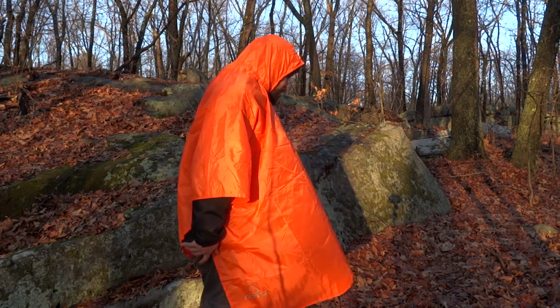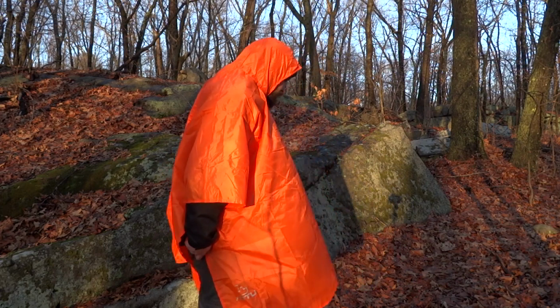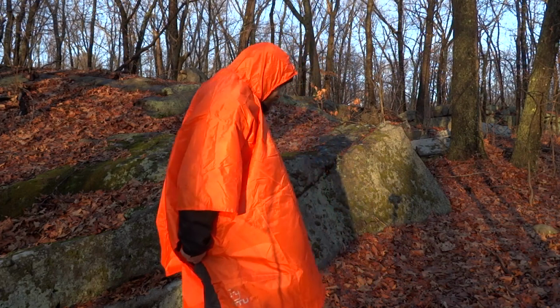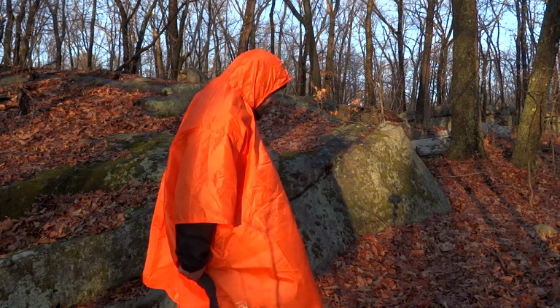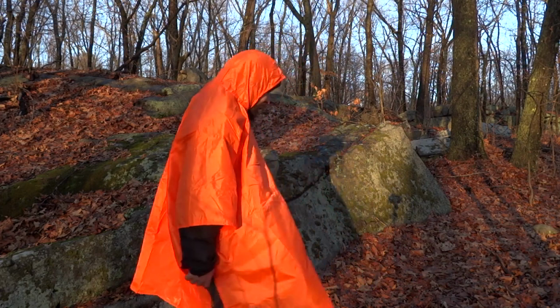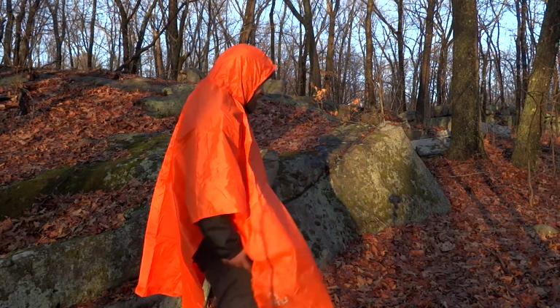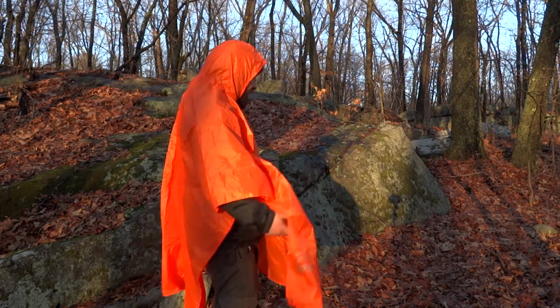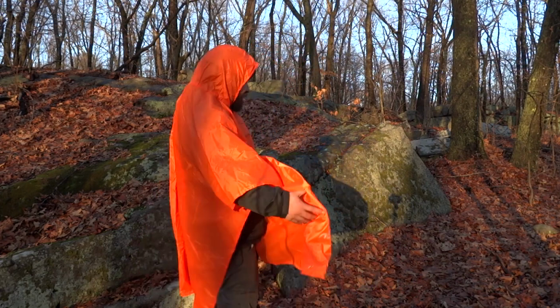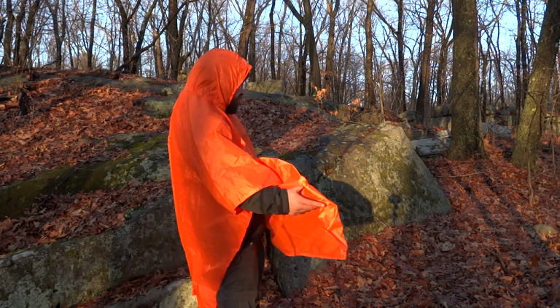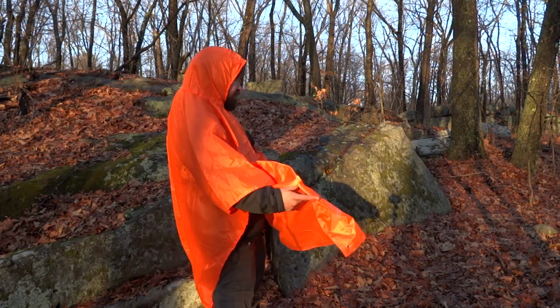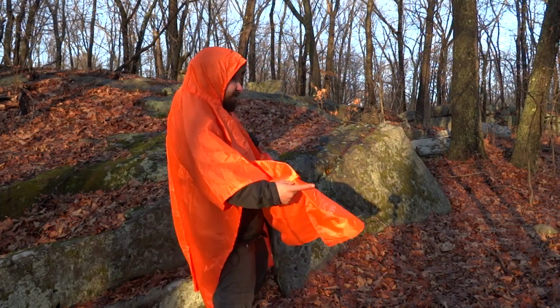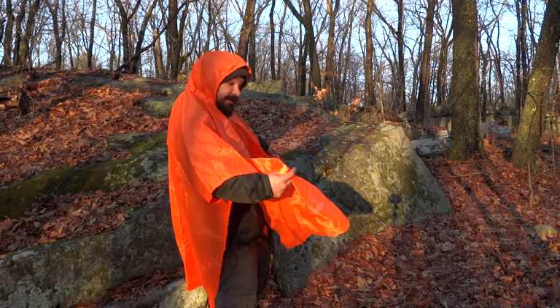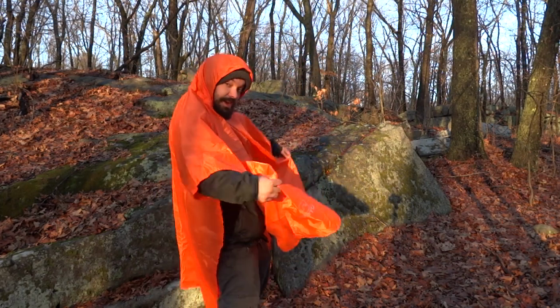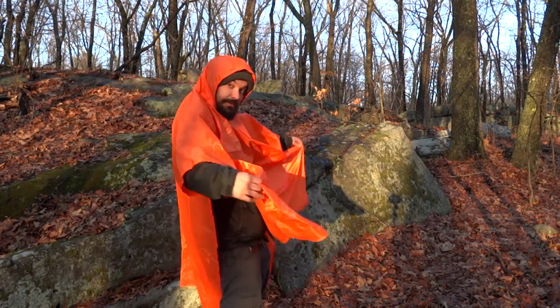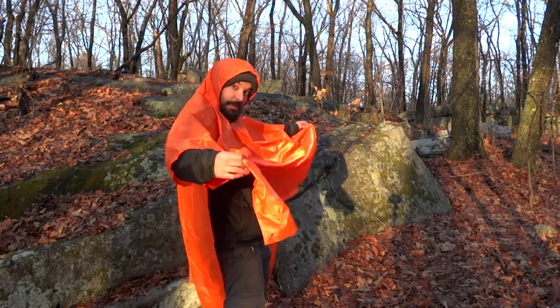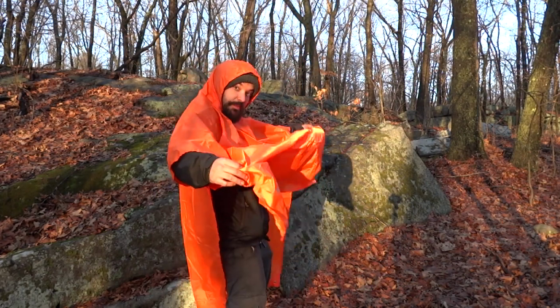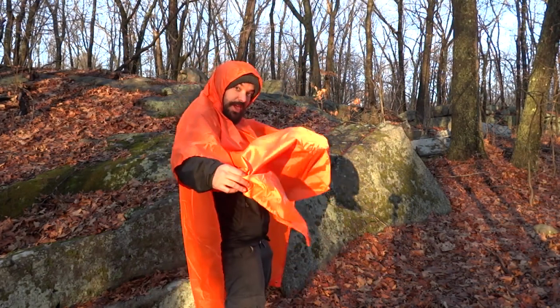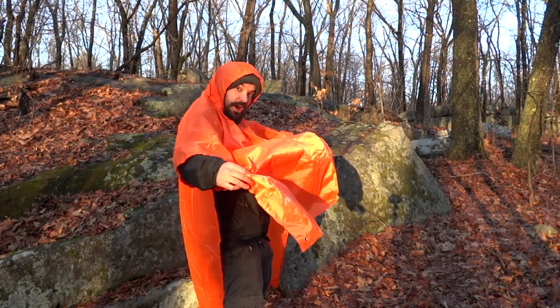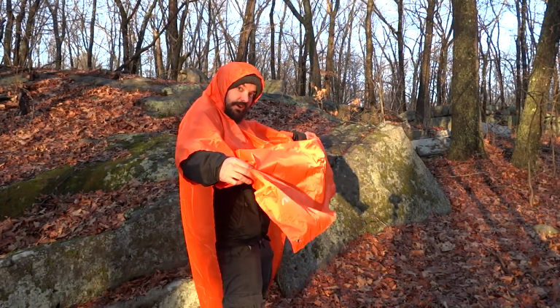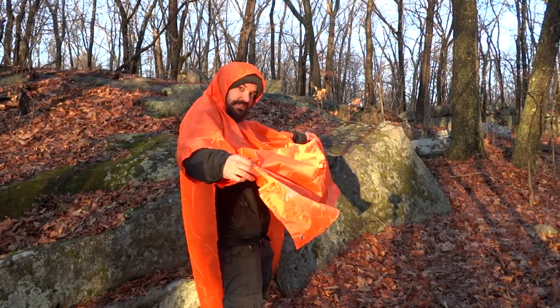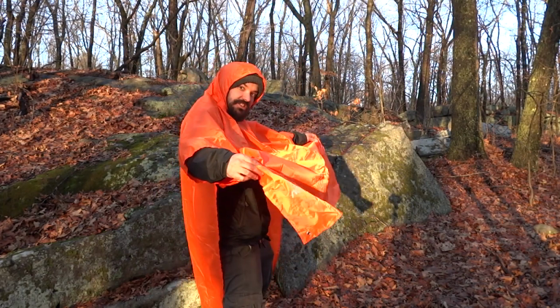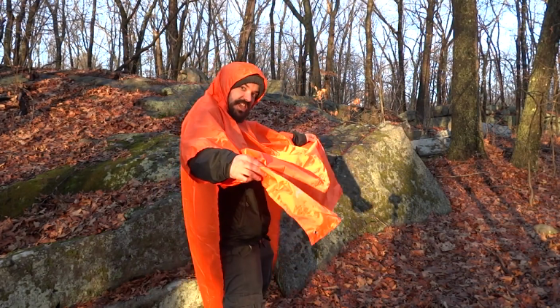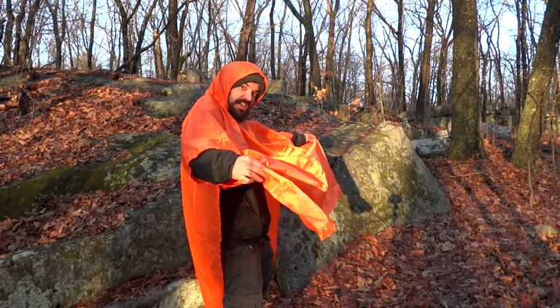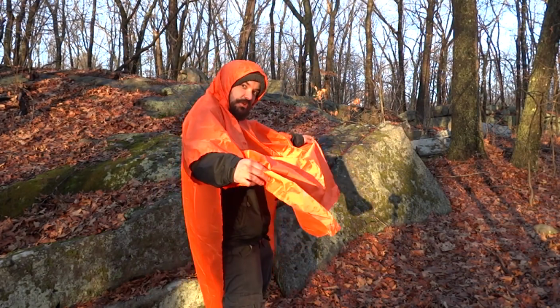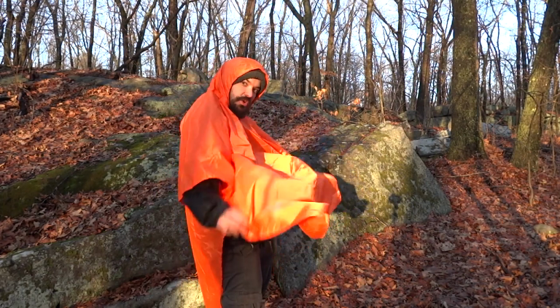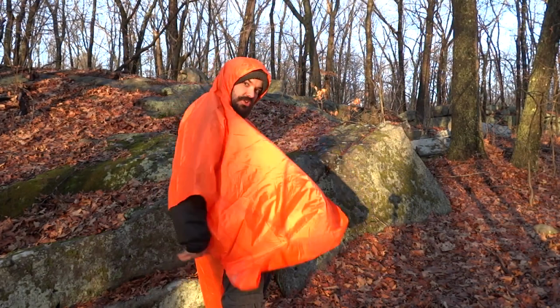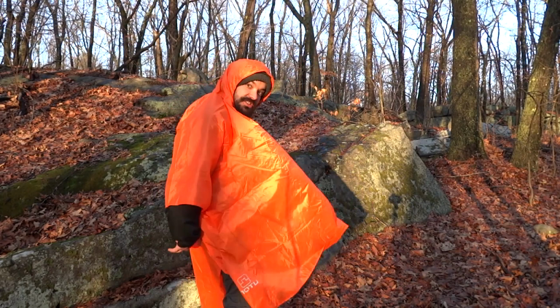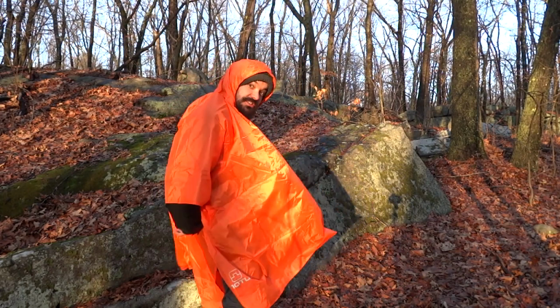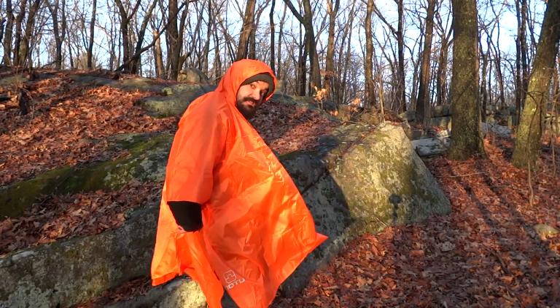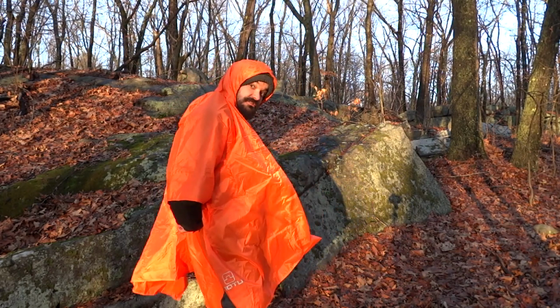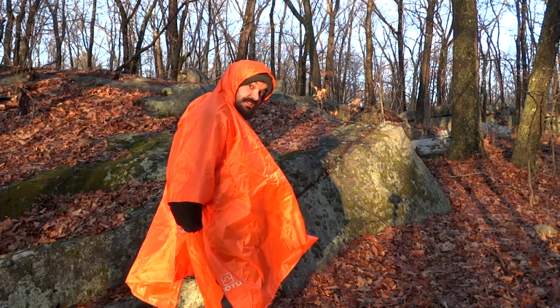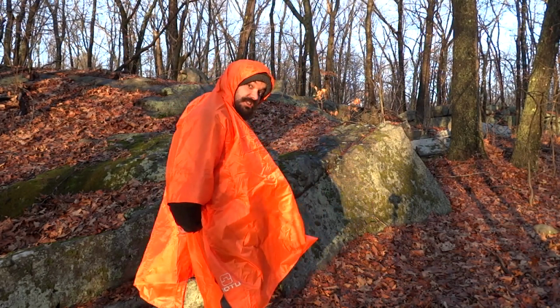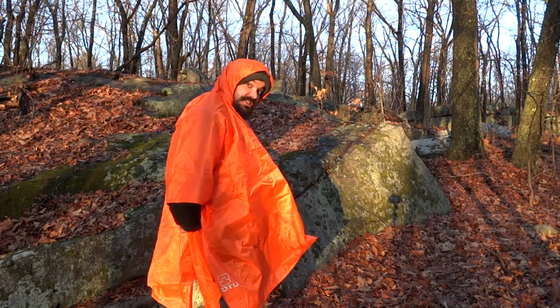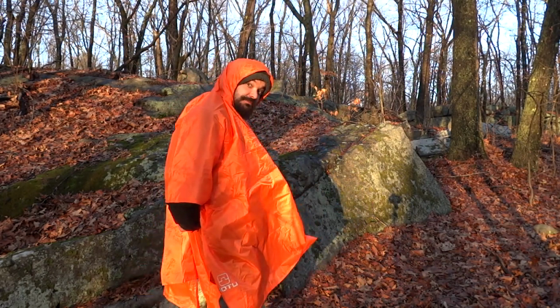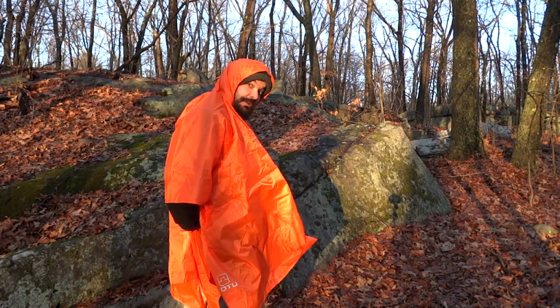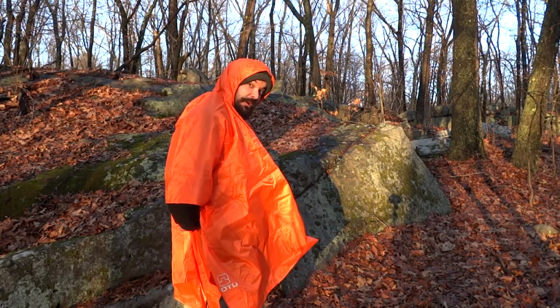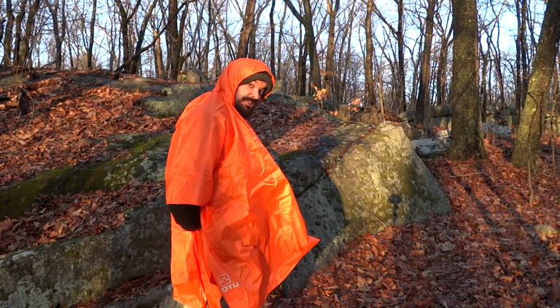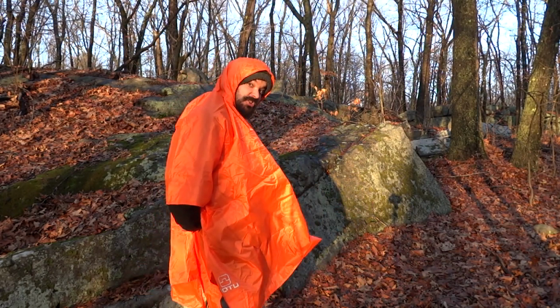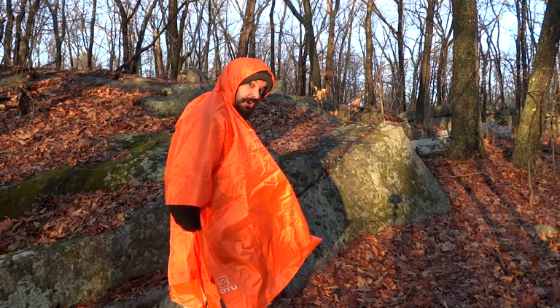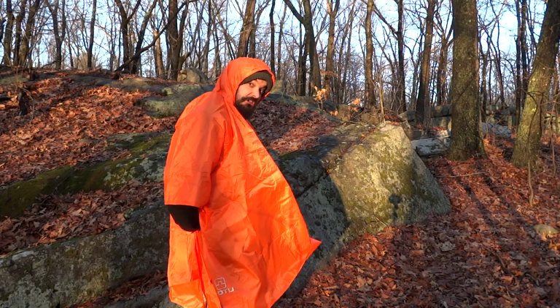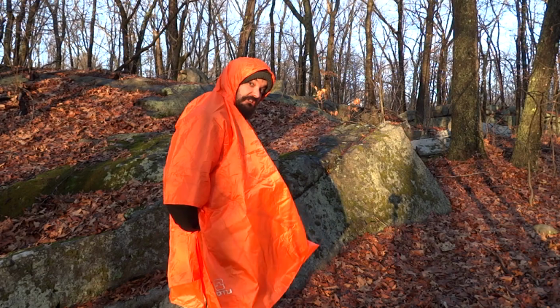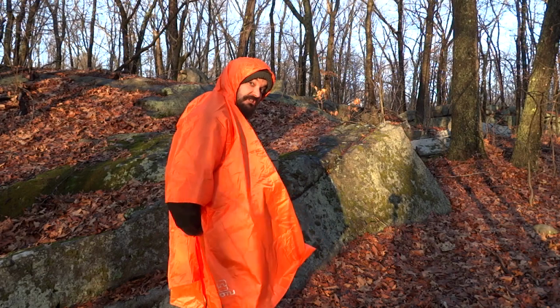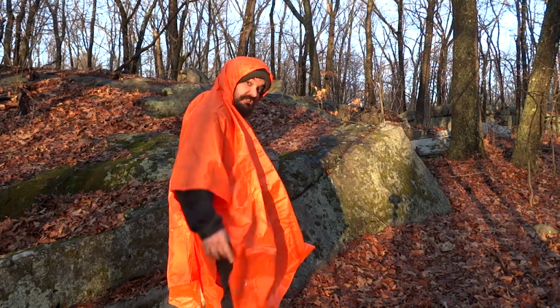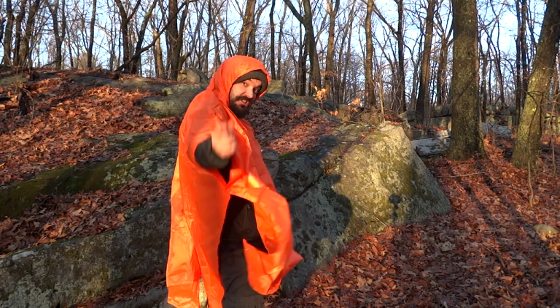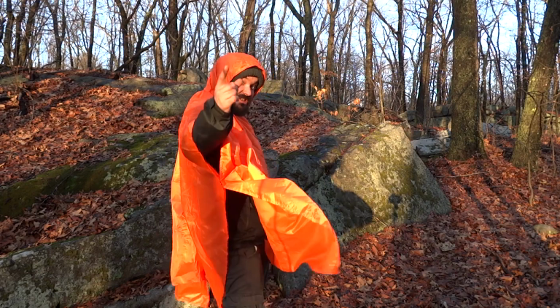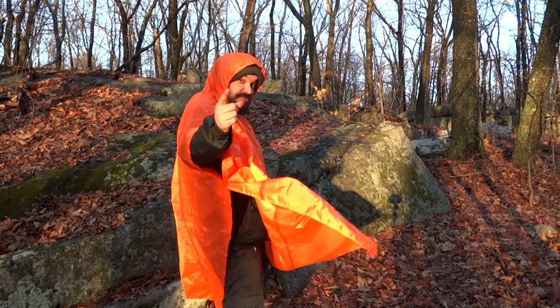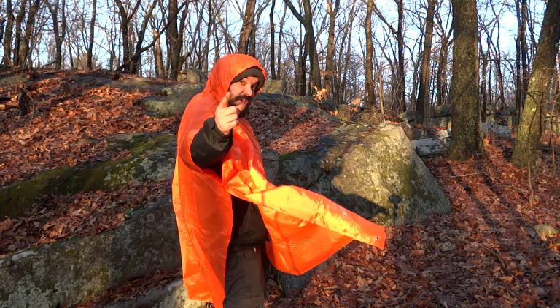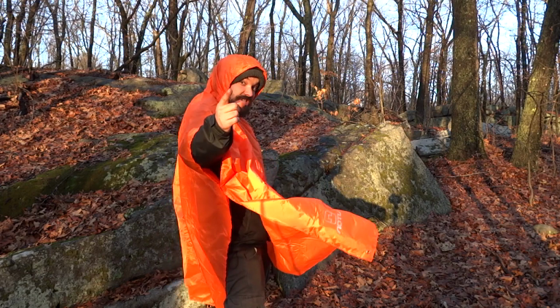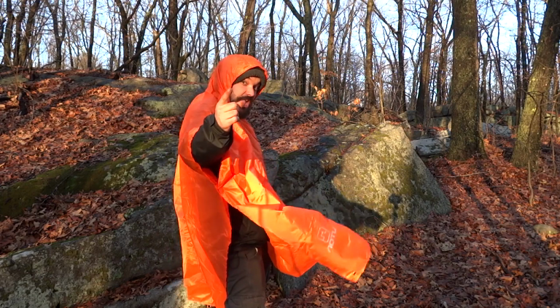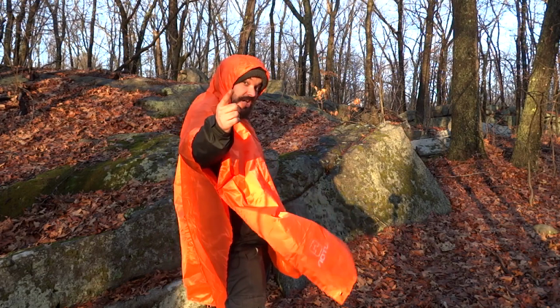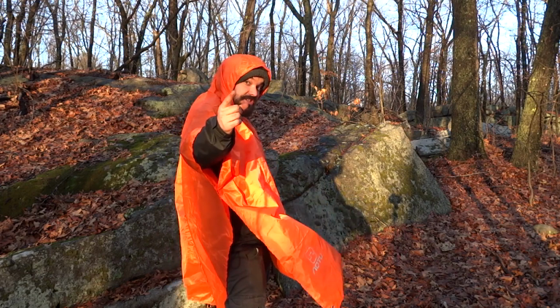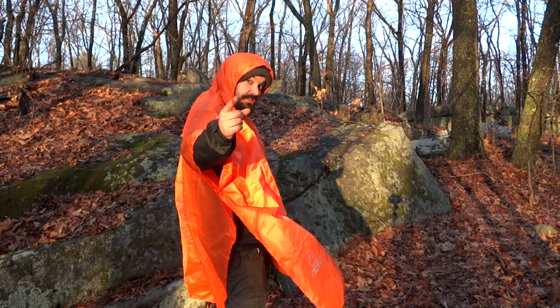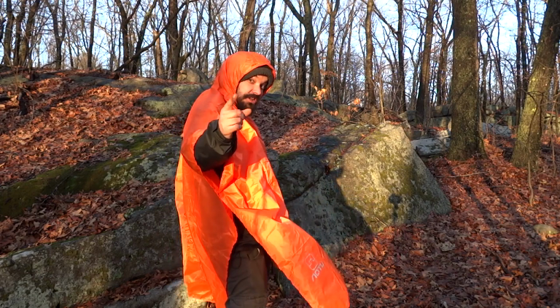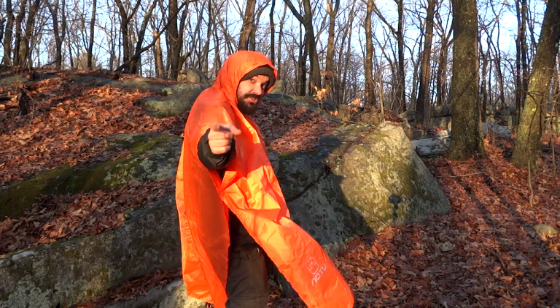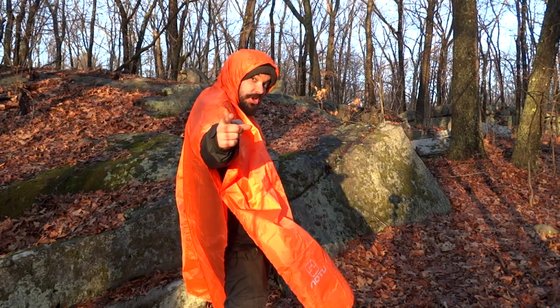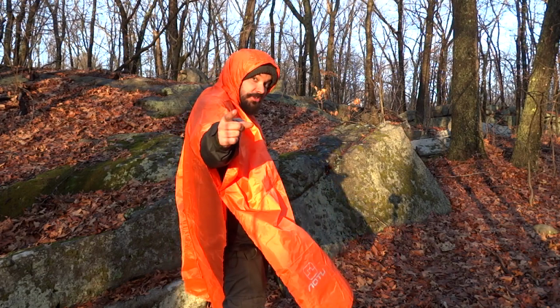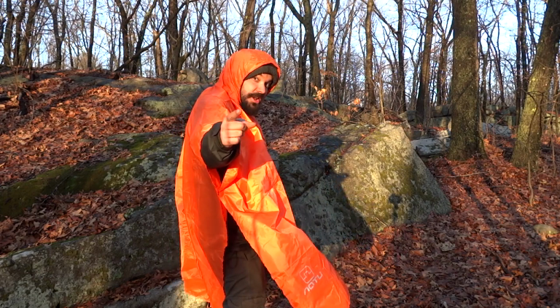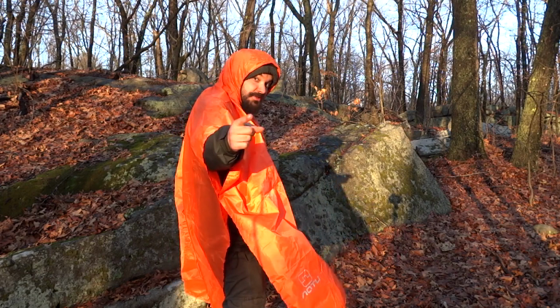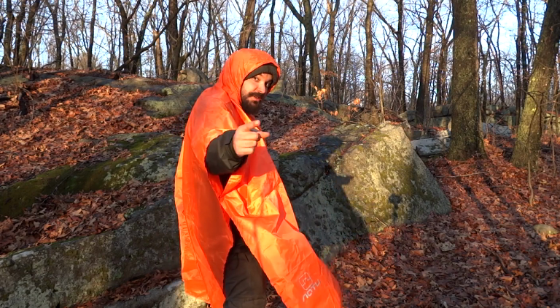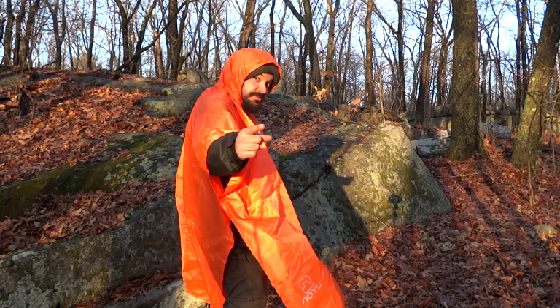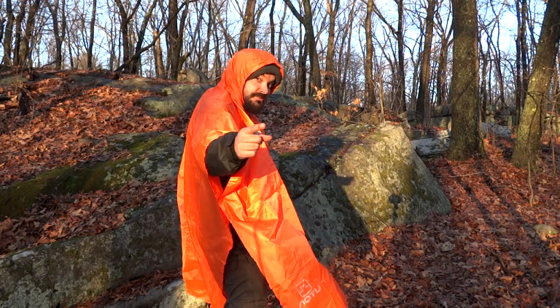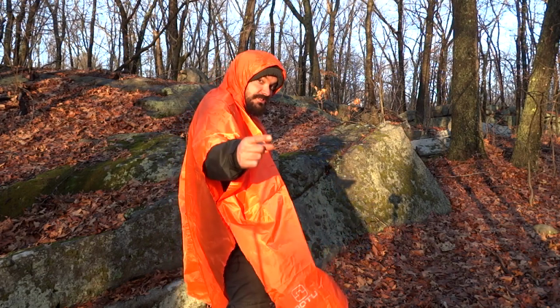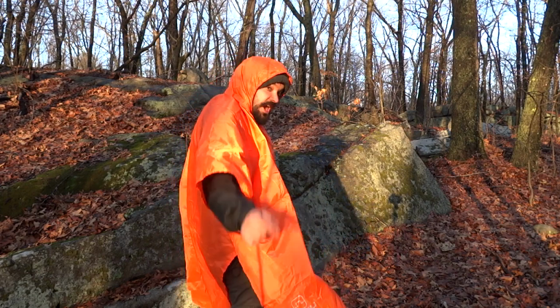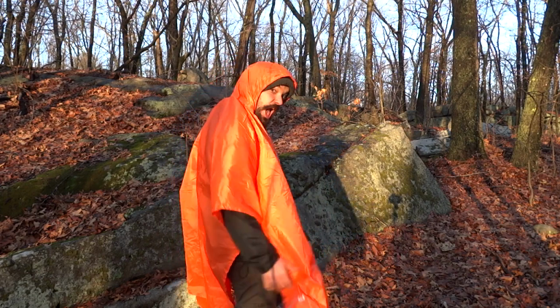So that's it — I'm the big orange thing in the woods. This is my poncho, thanks guys, I'll see you on the next one.